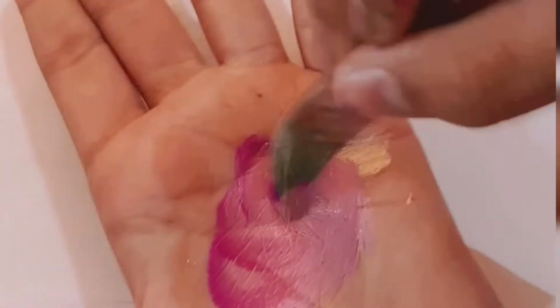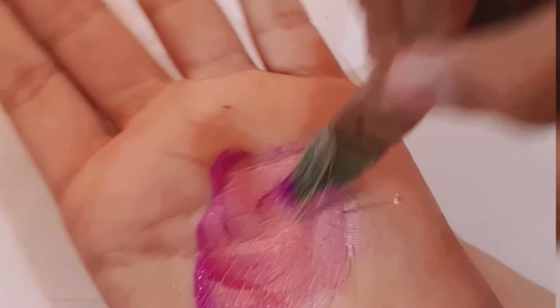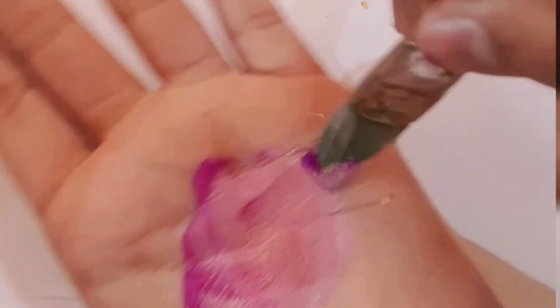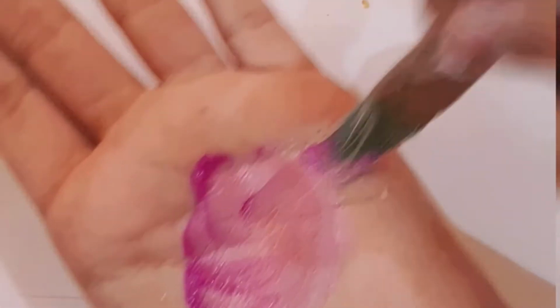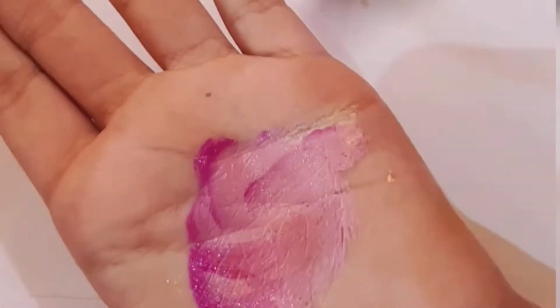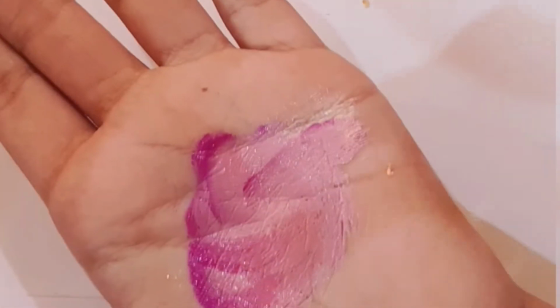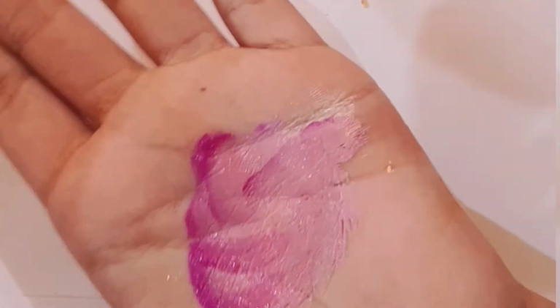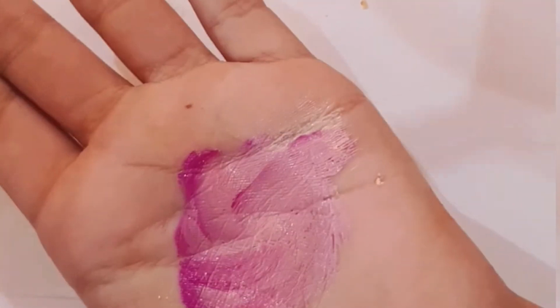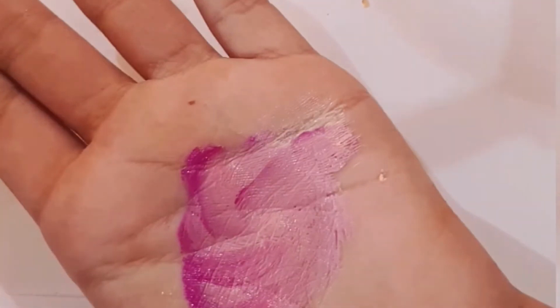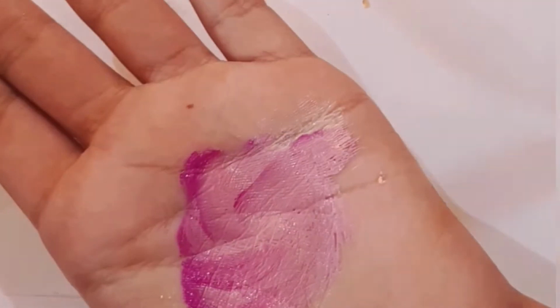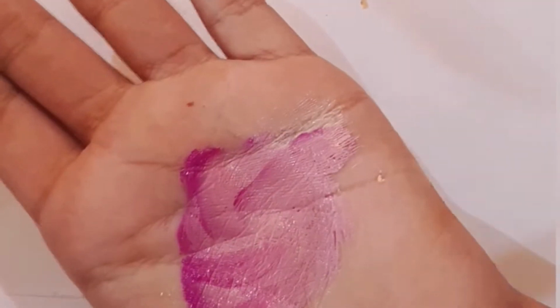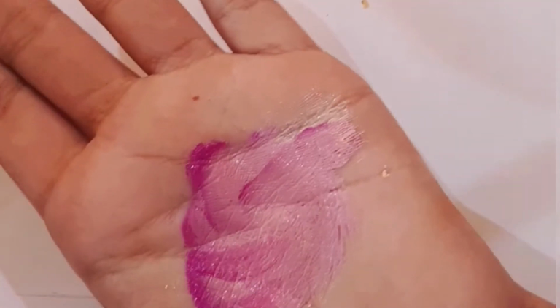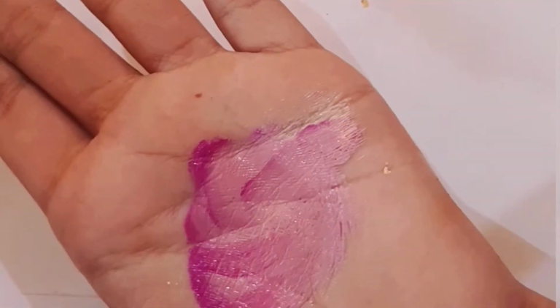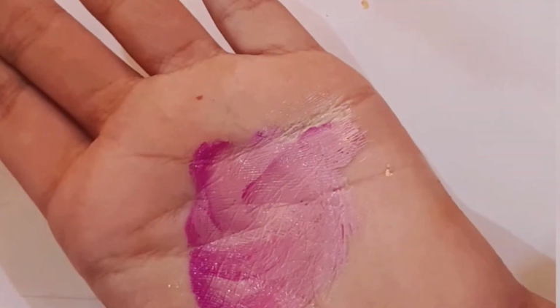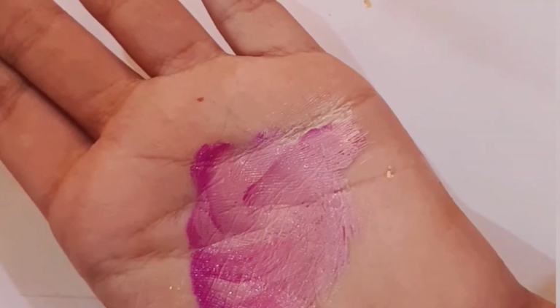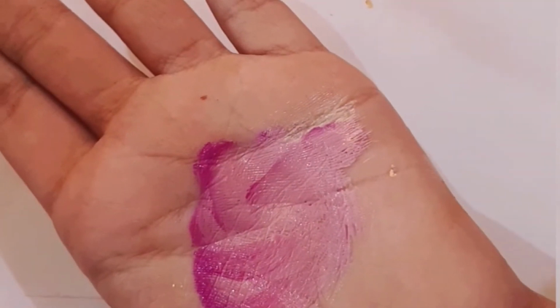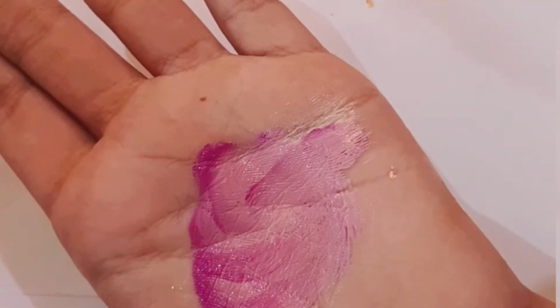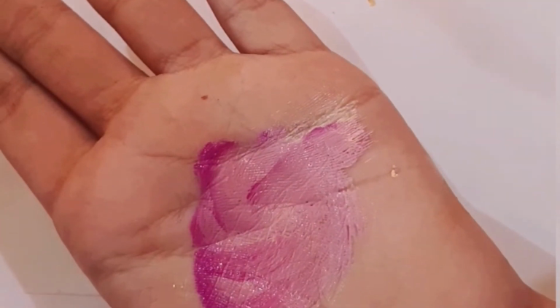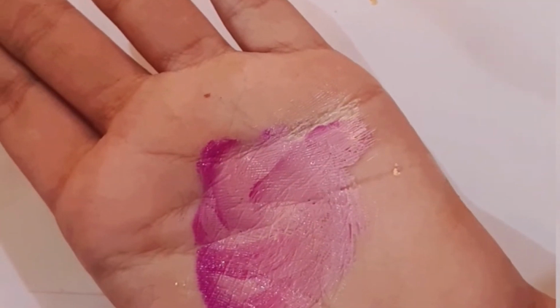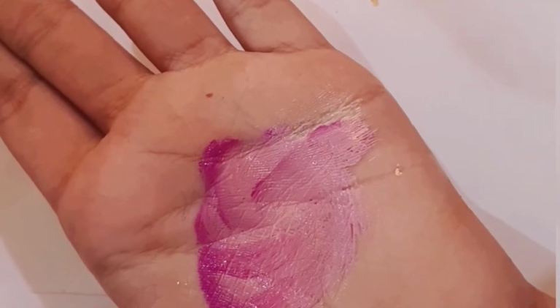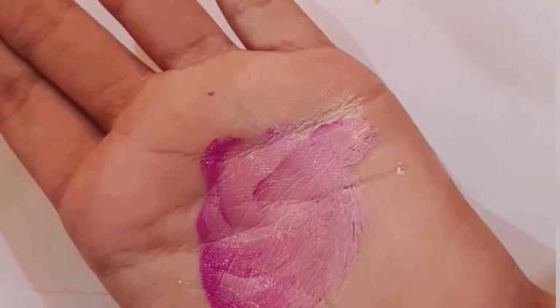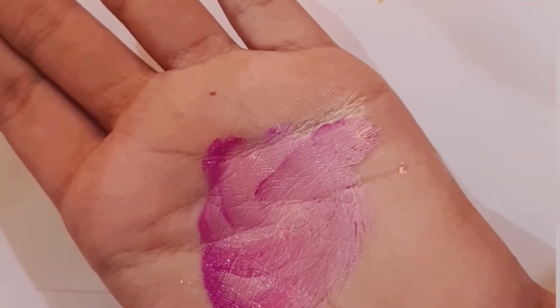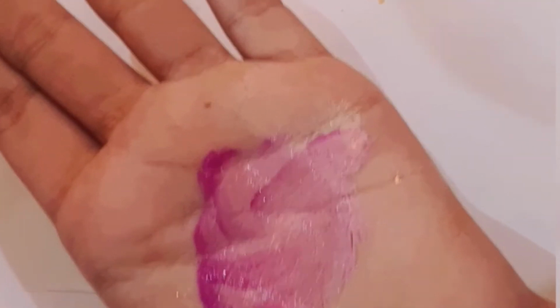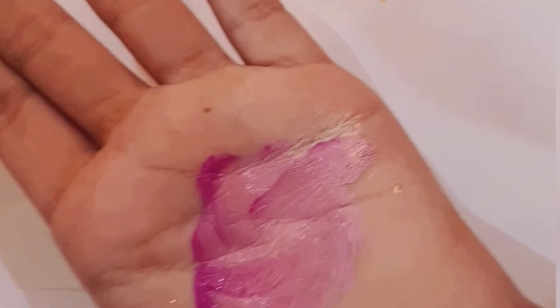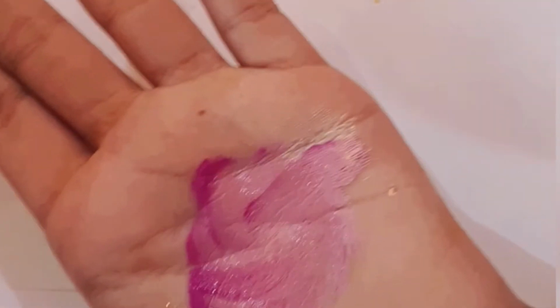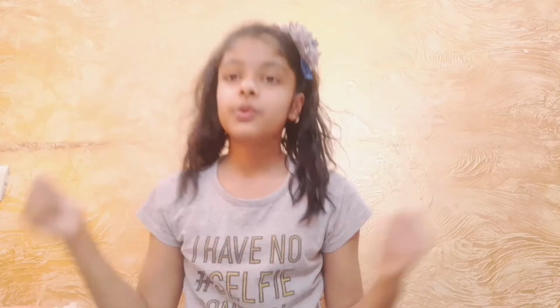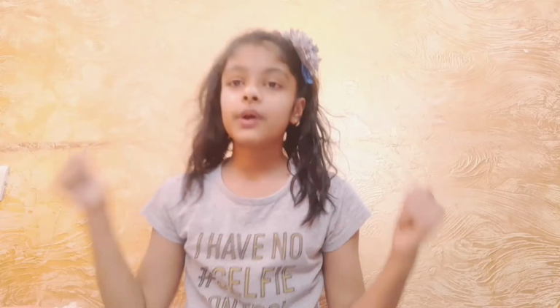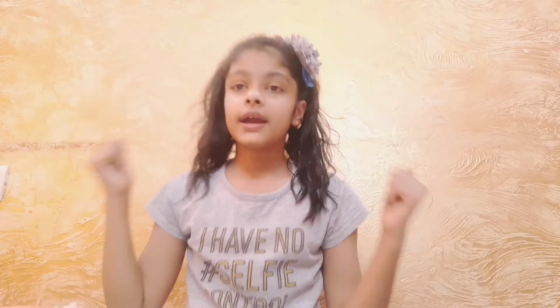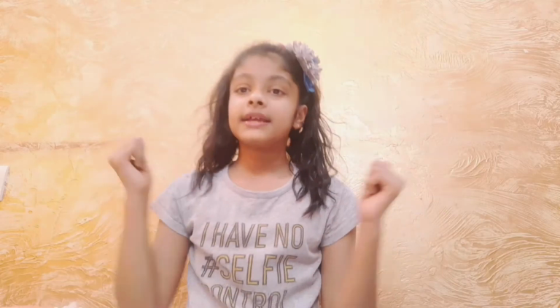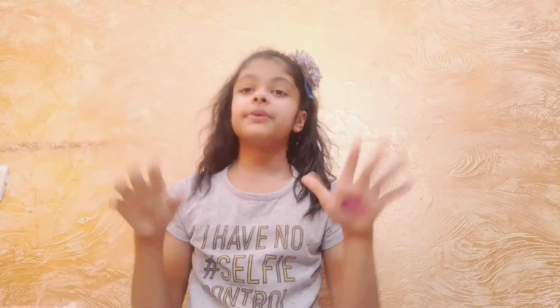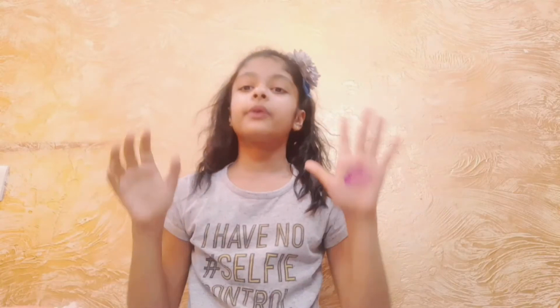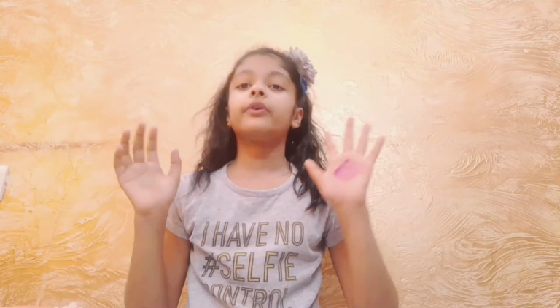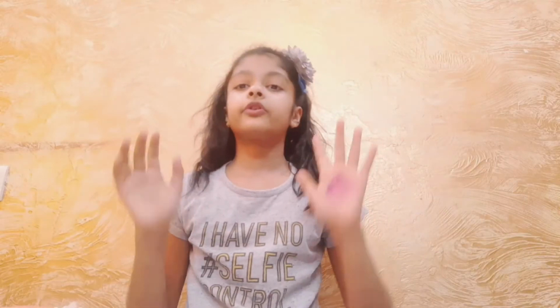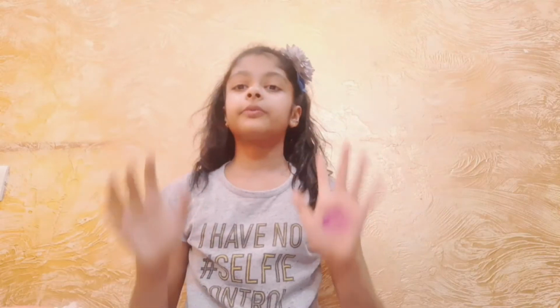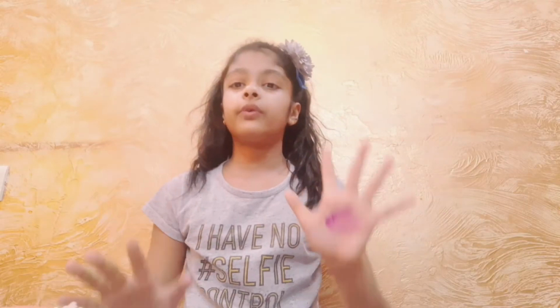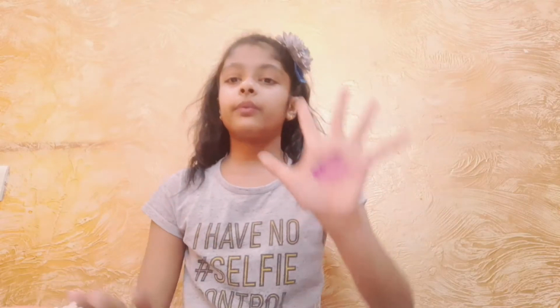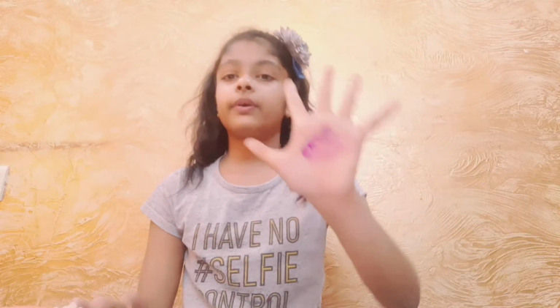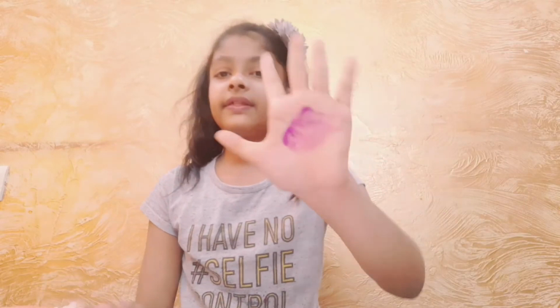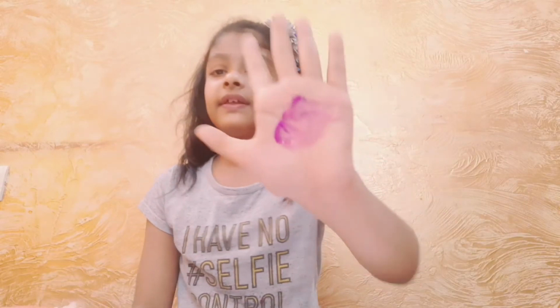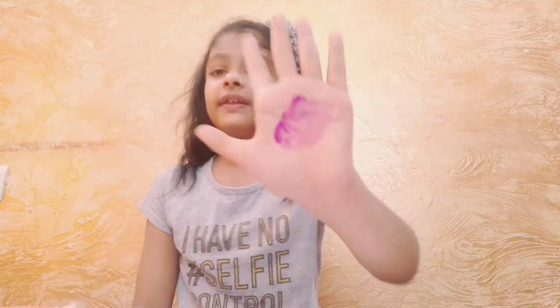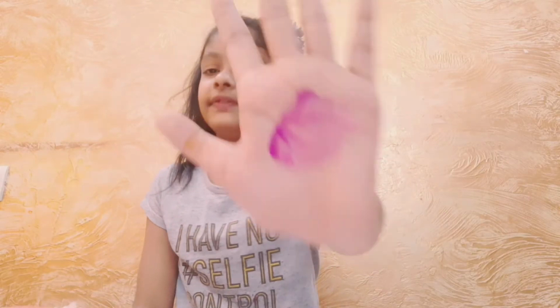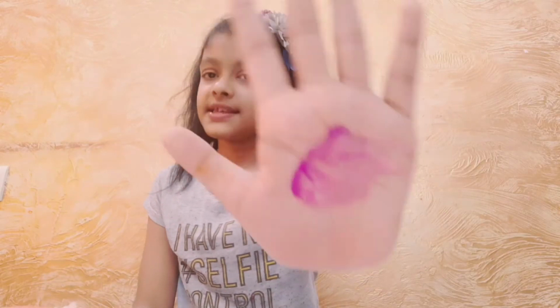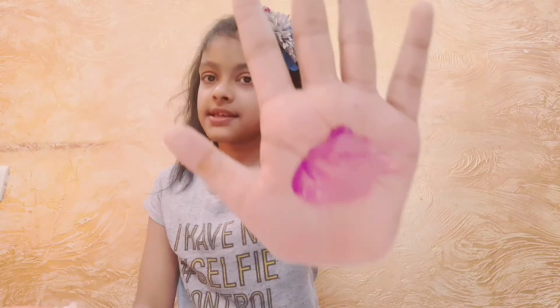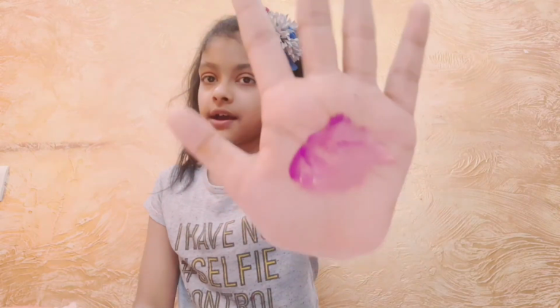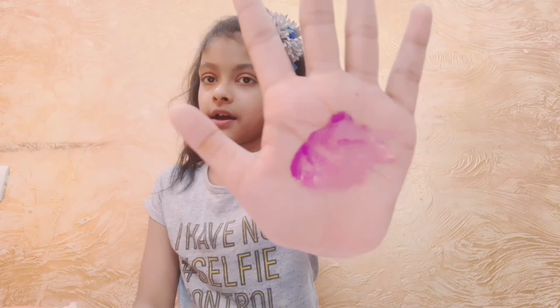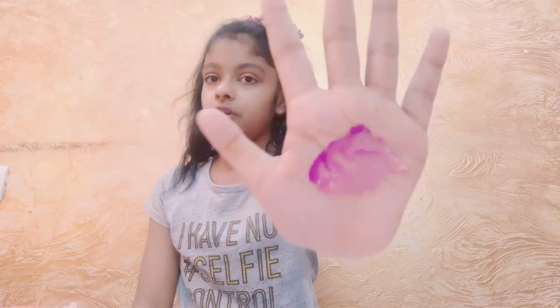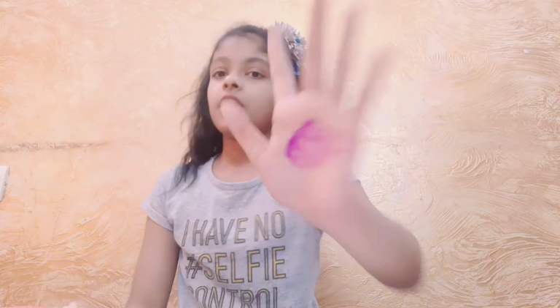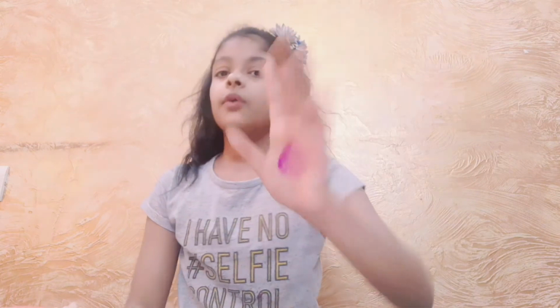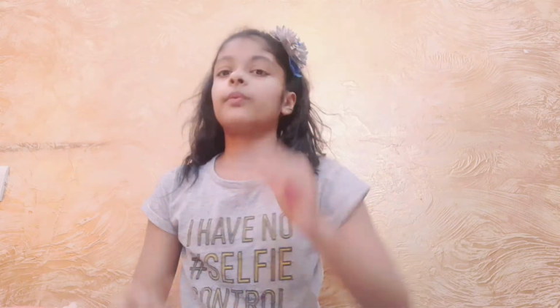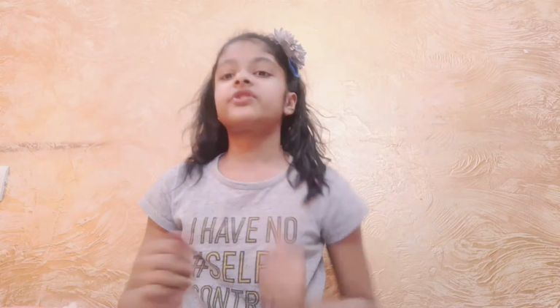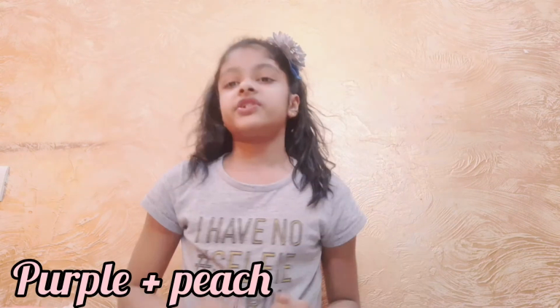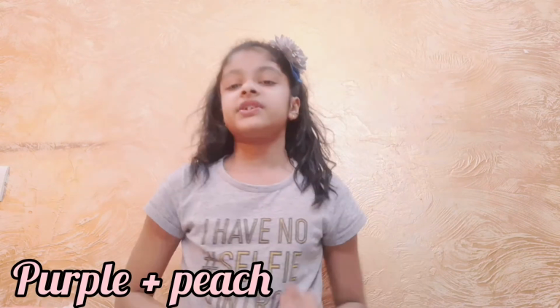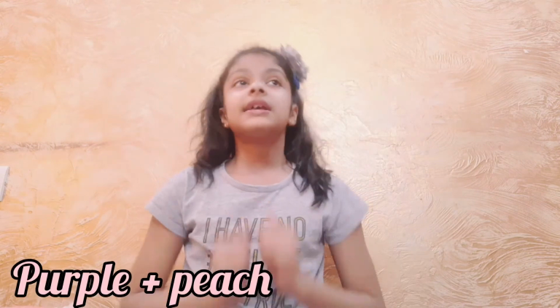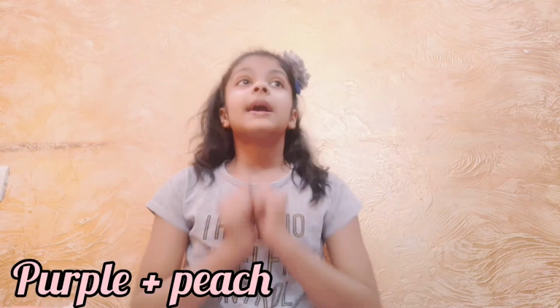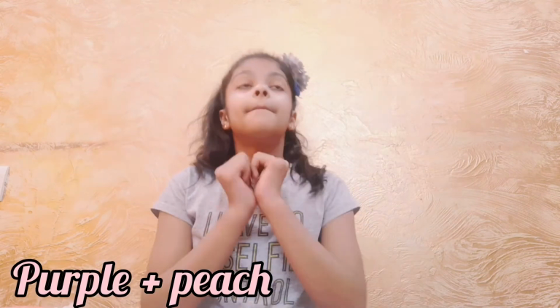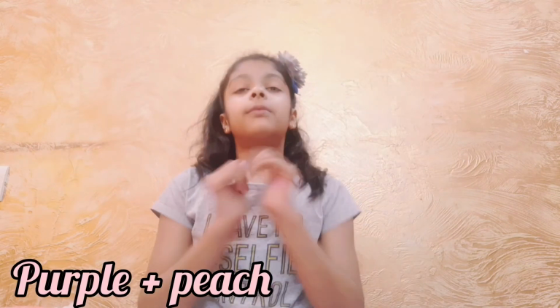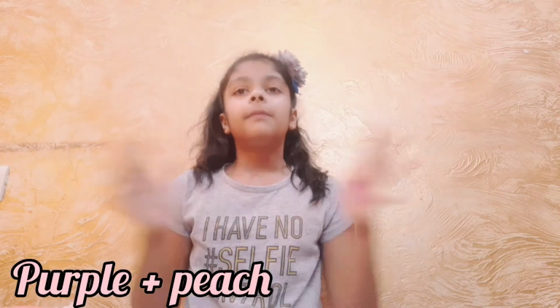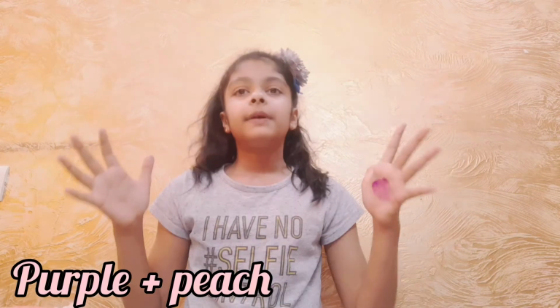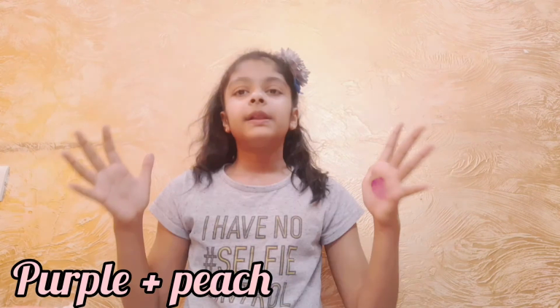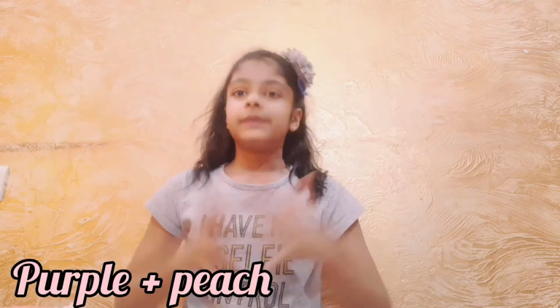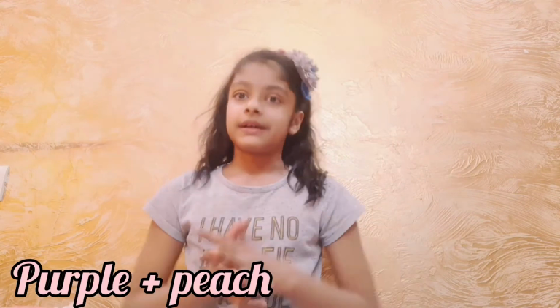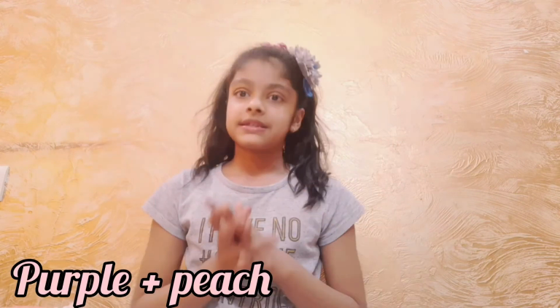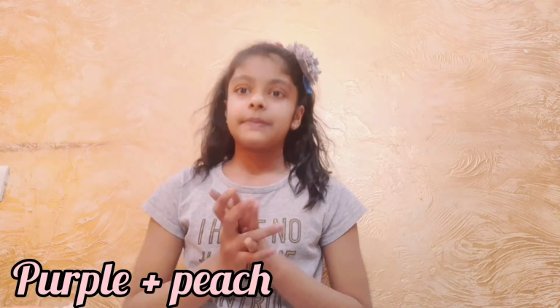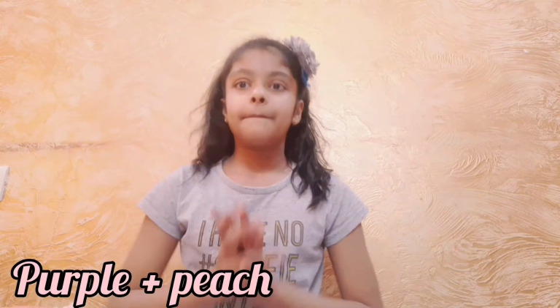So this is going to be the color, guys — we are going to be going with this color, which is purple plus peach.